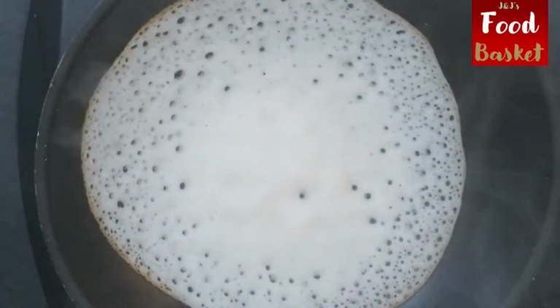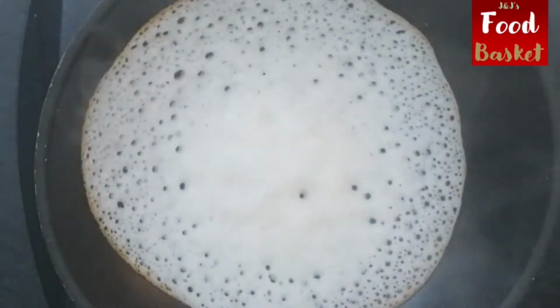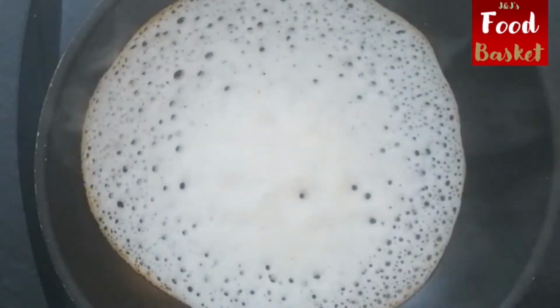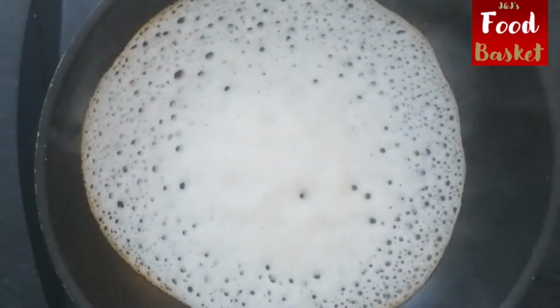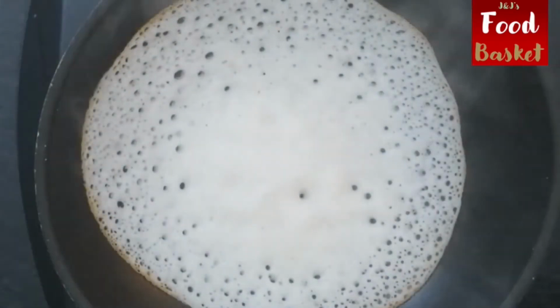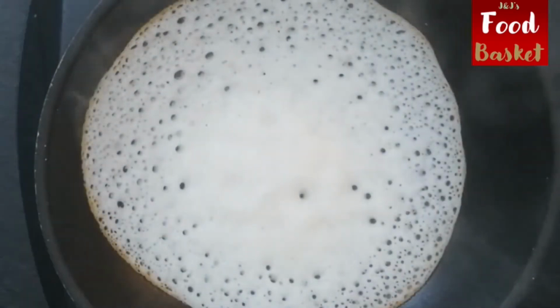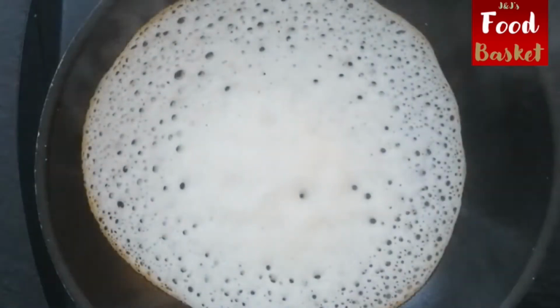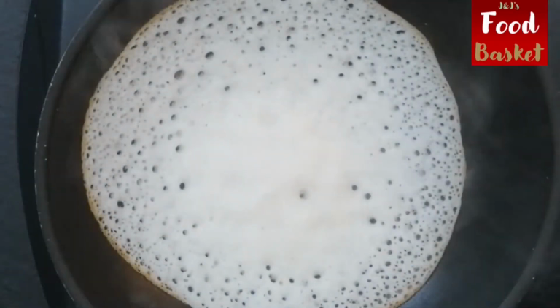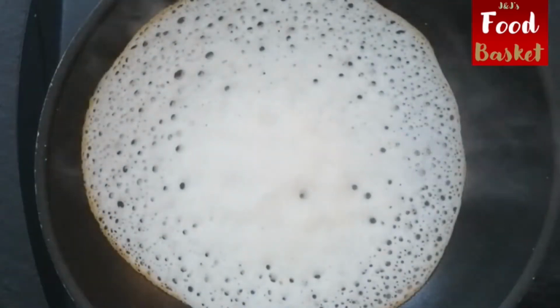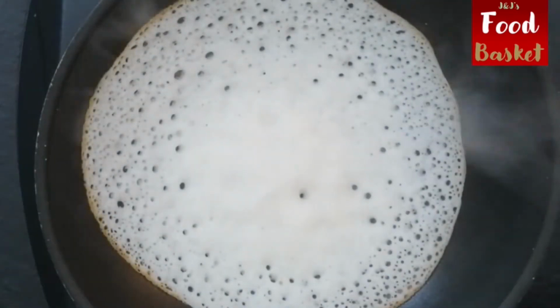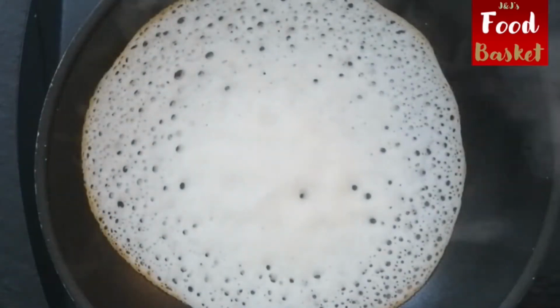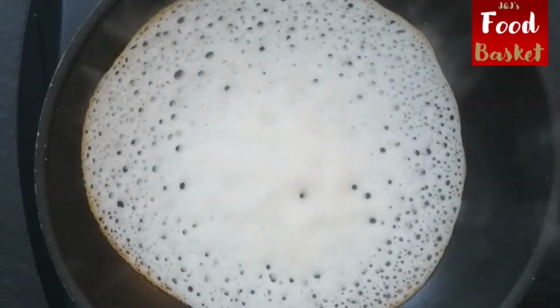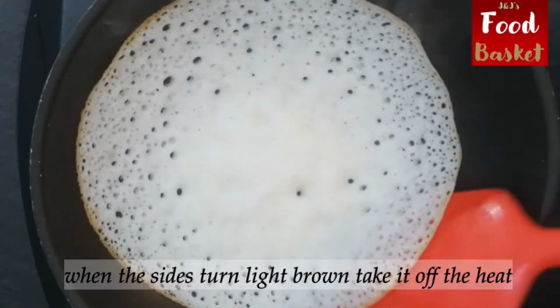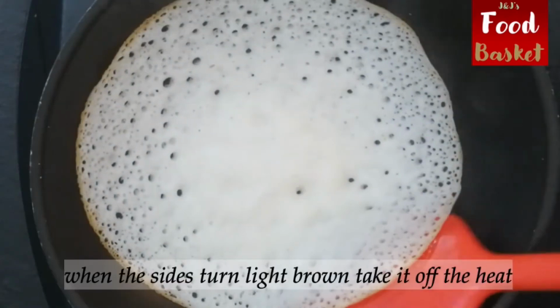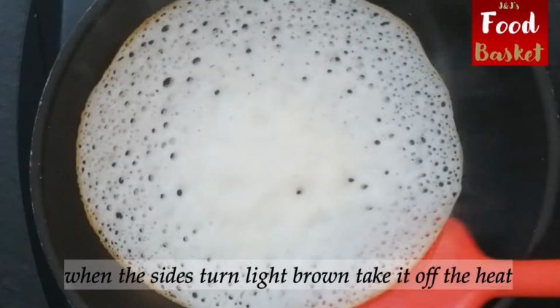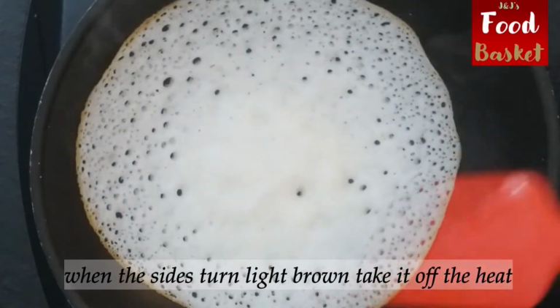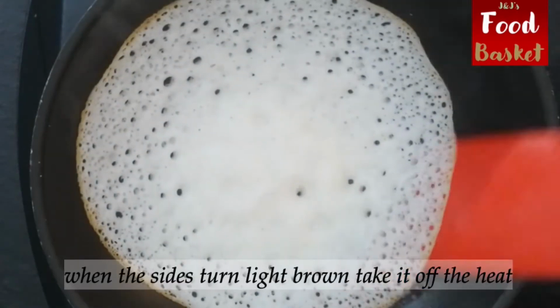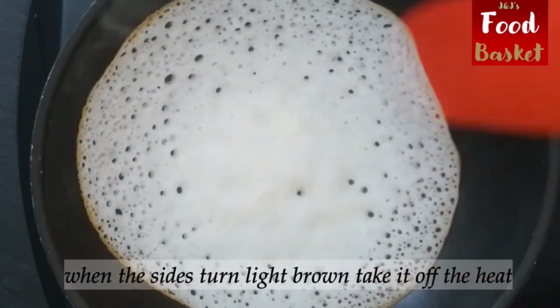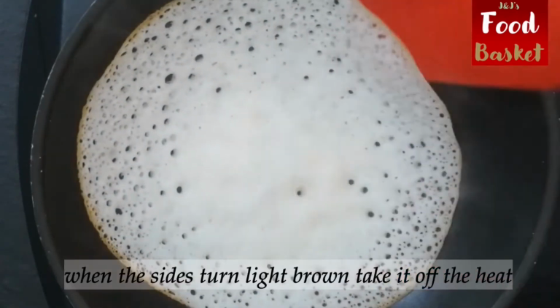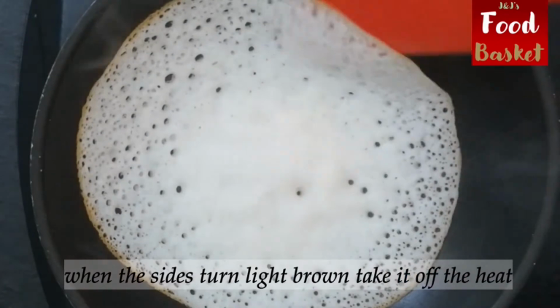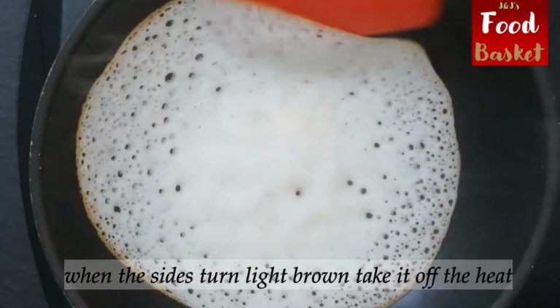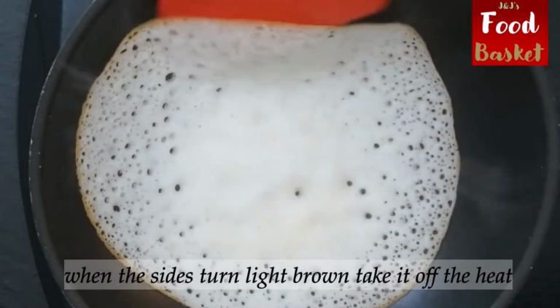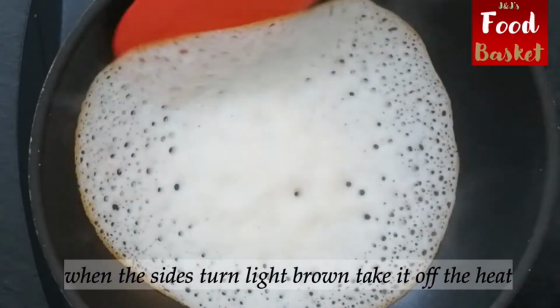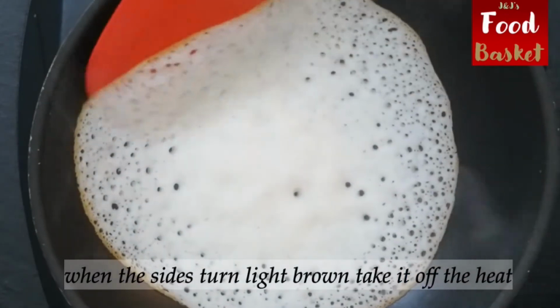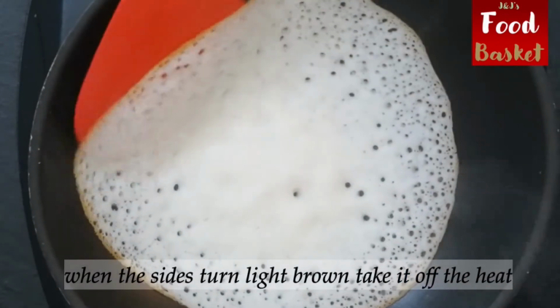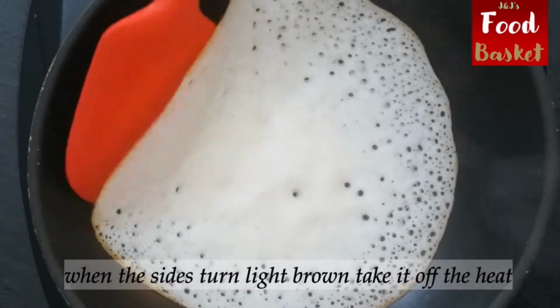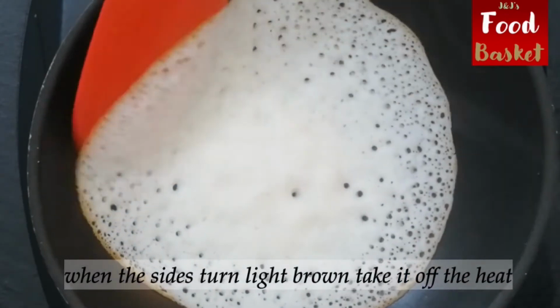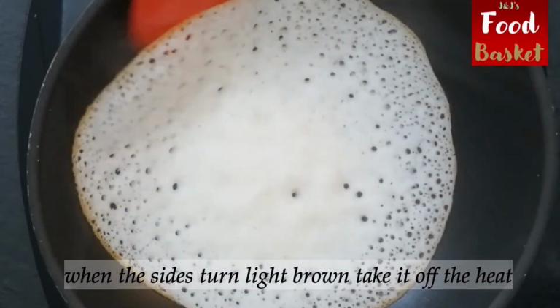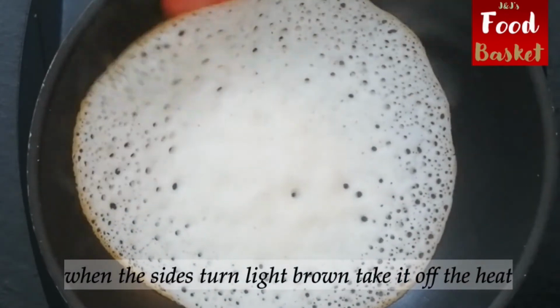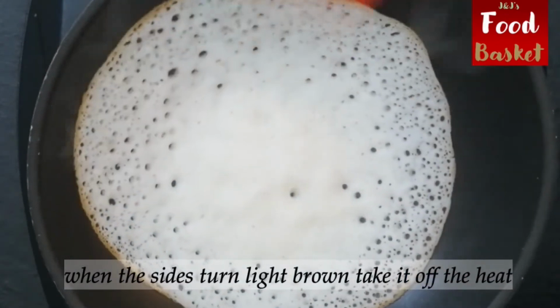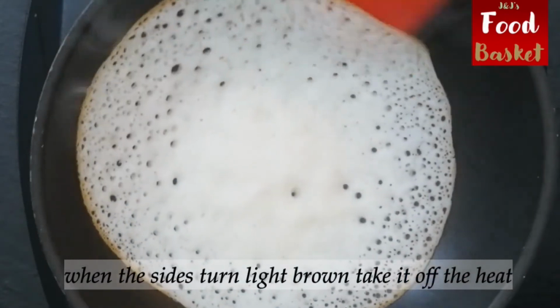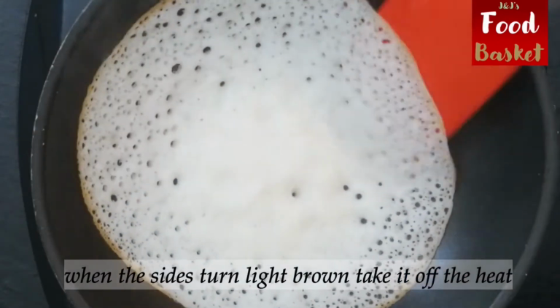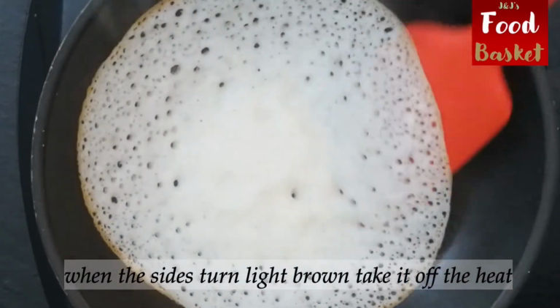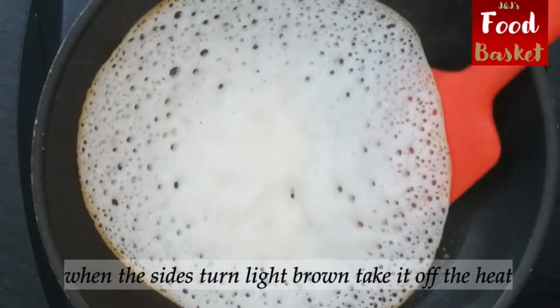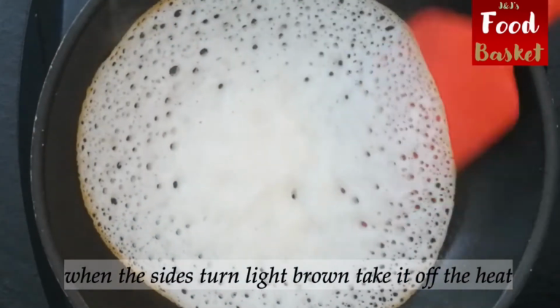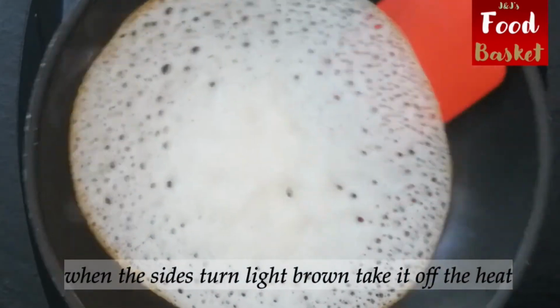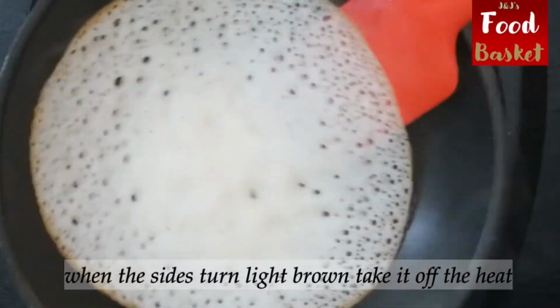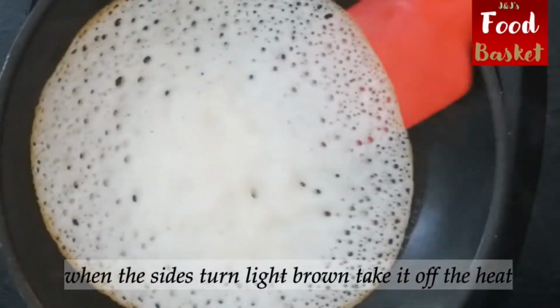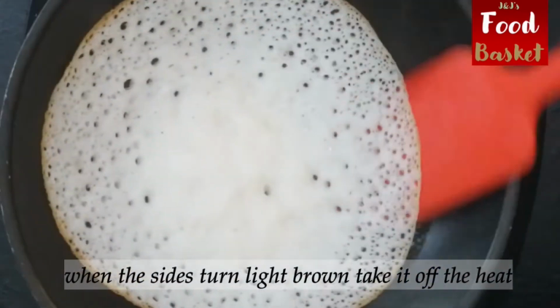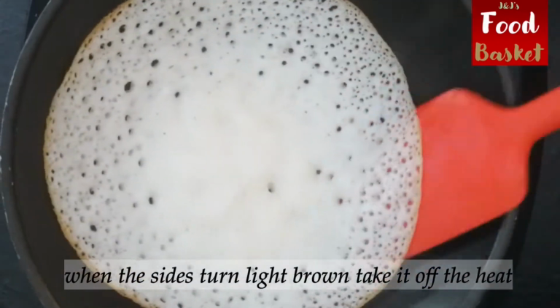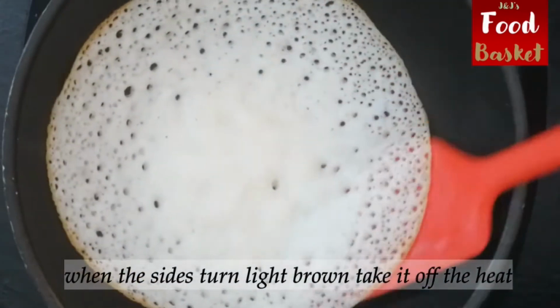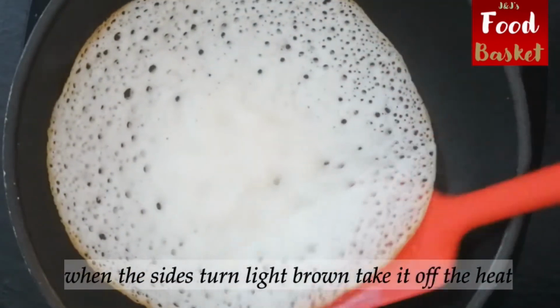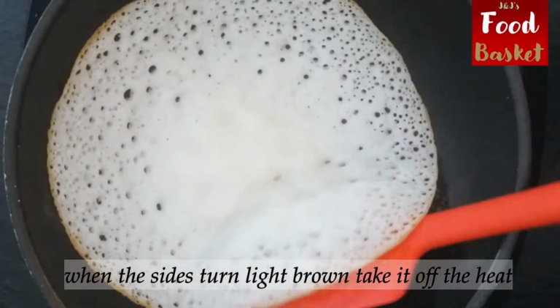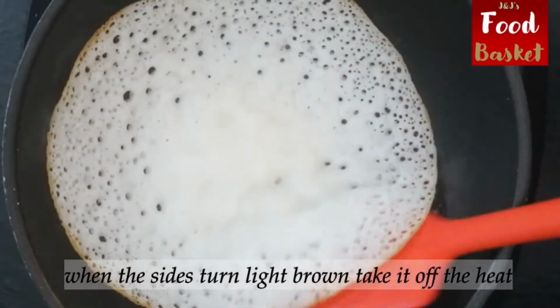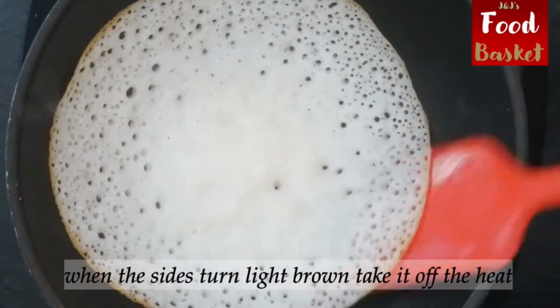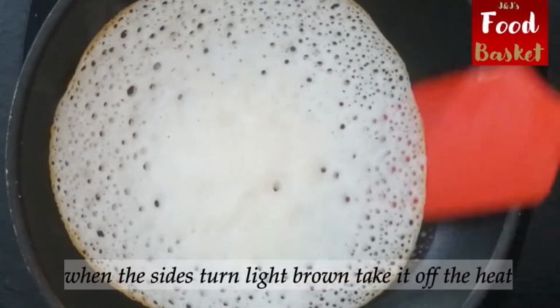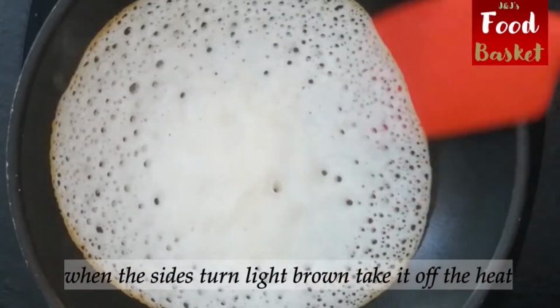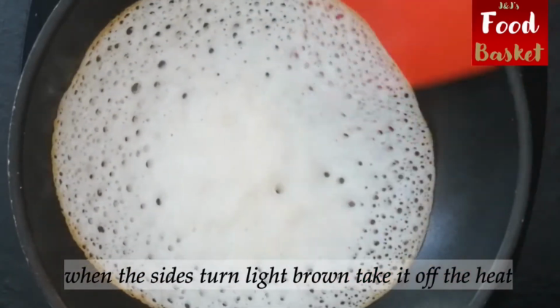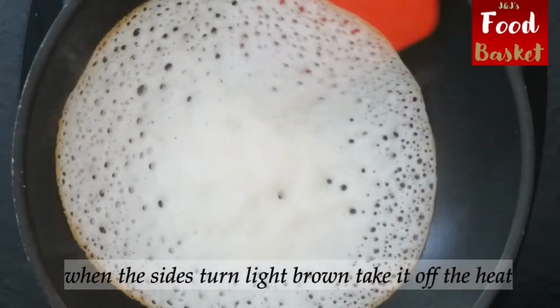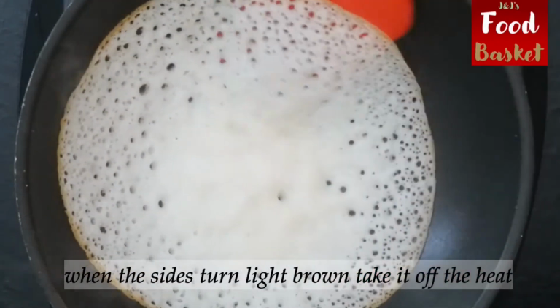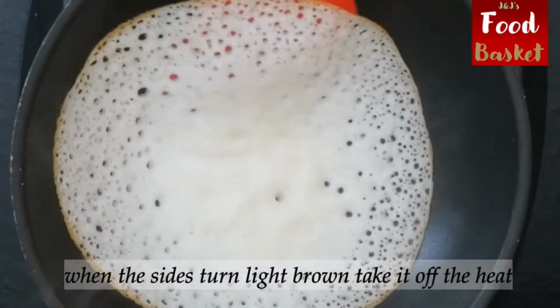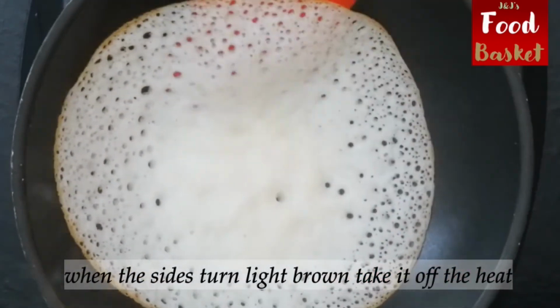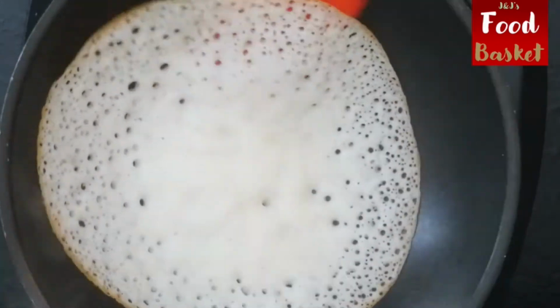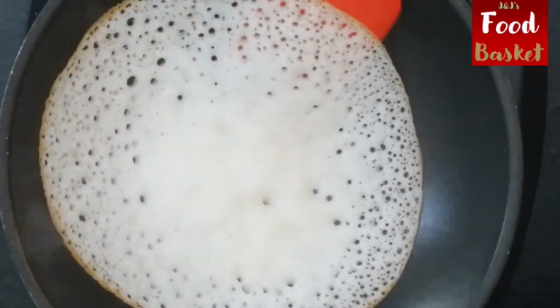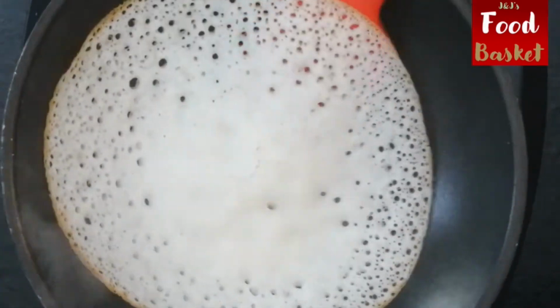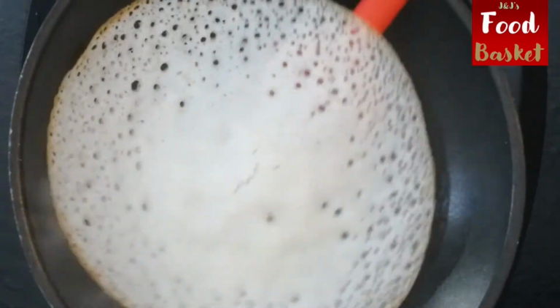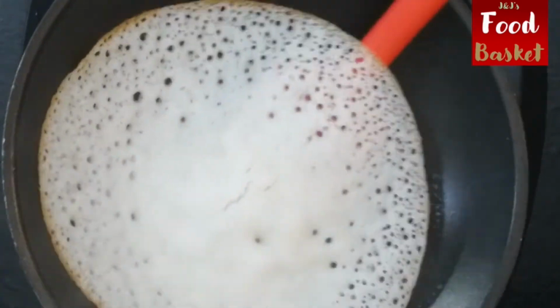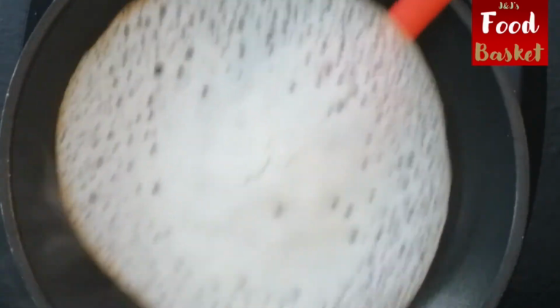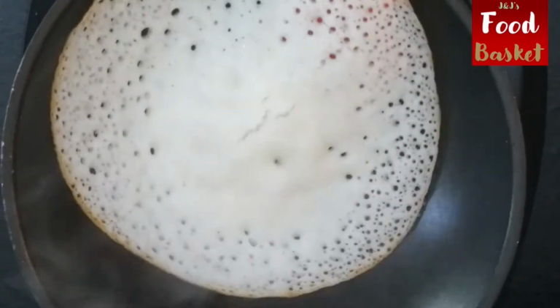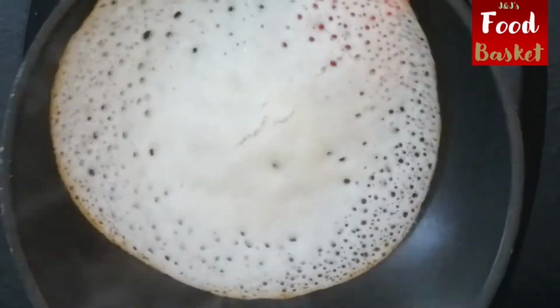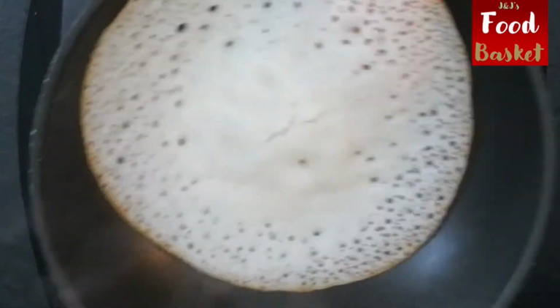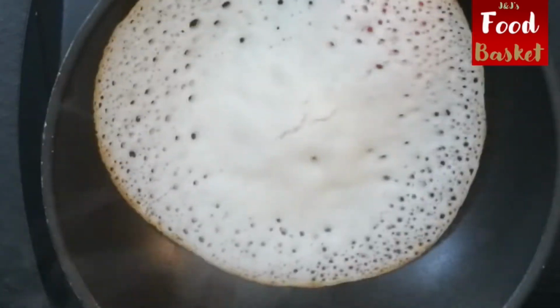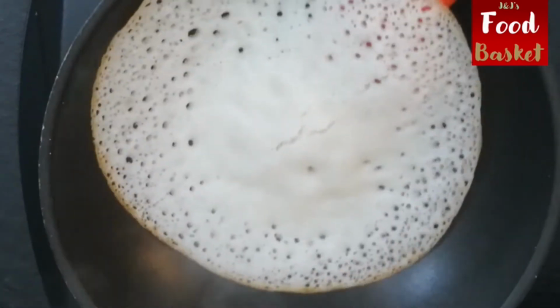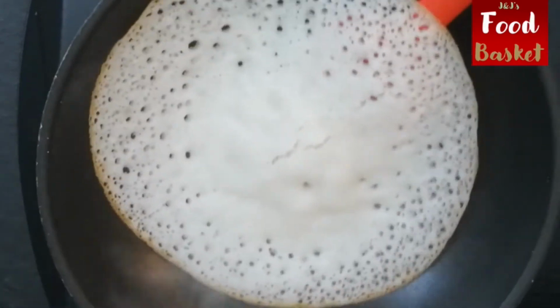Appam tastes best with chicken curry. See my recipe link being suggested at the top right now for chicken curry with appam.